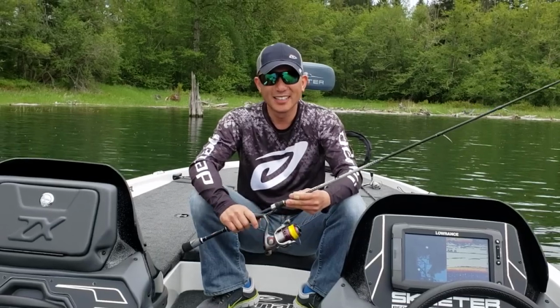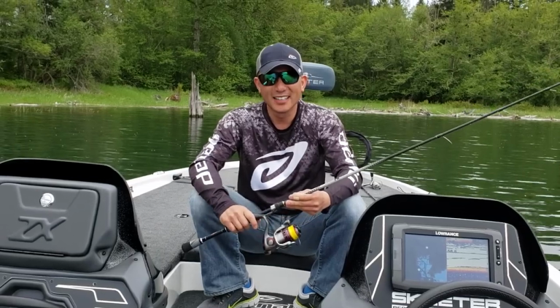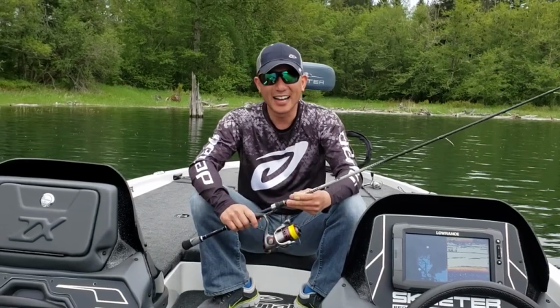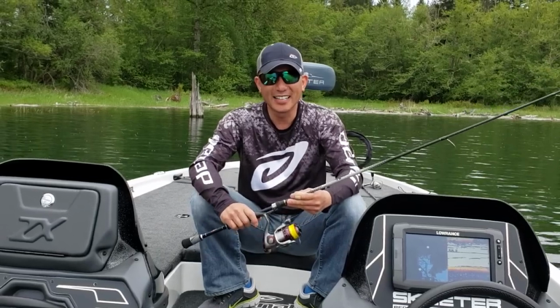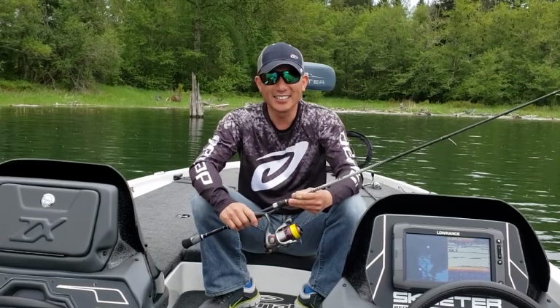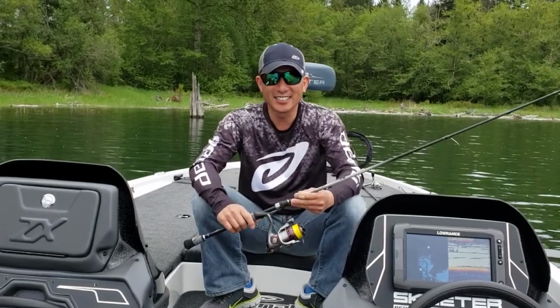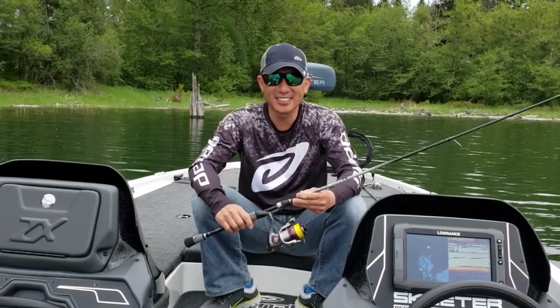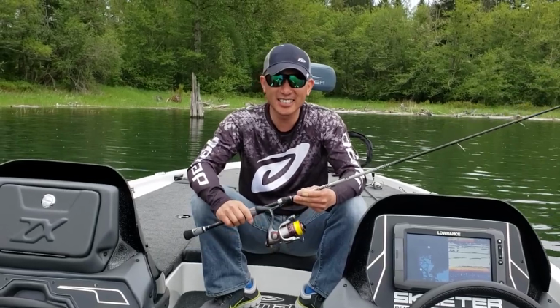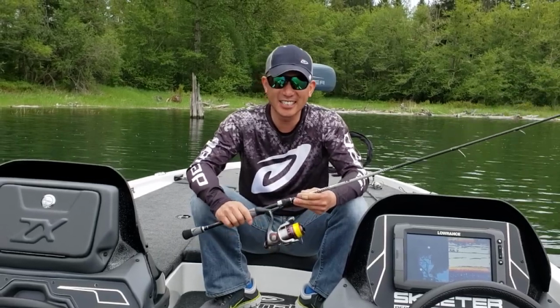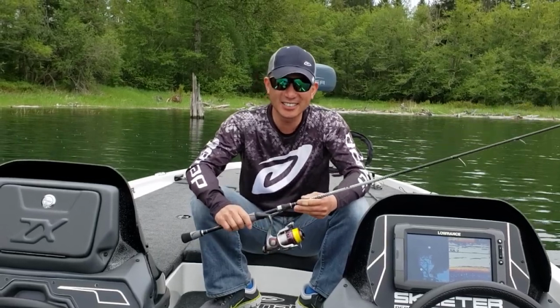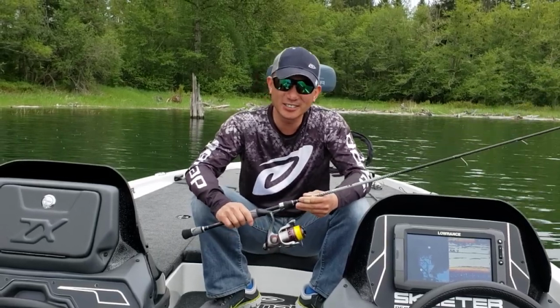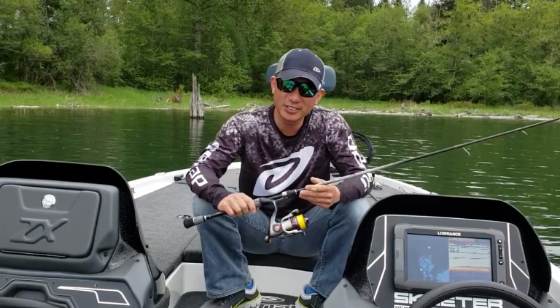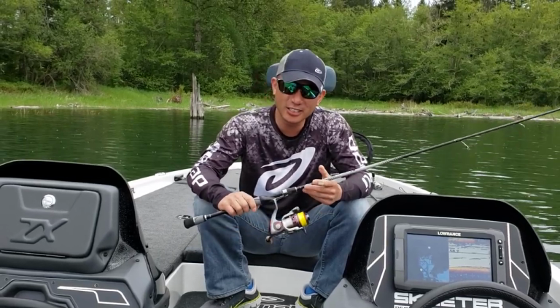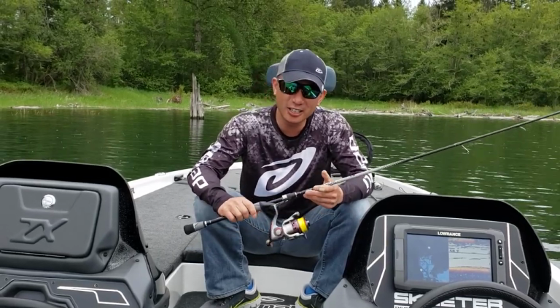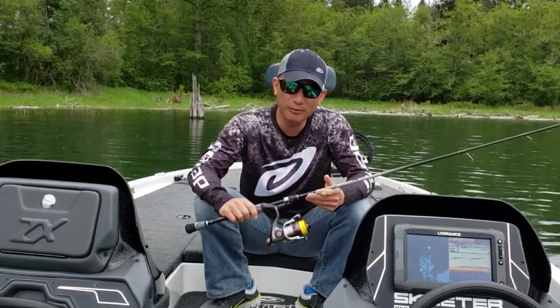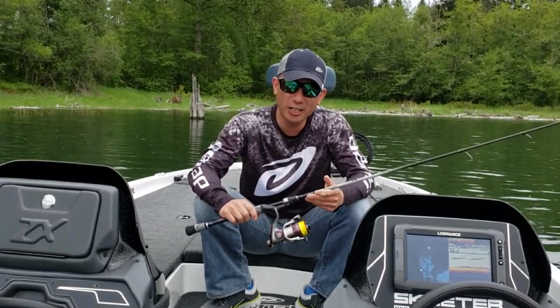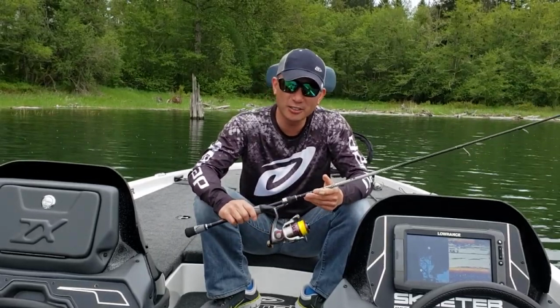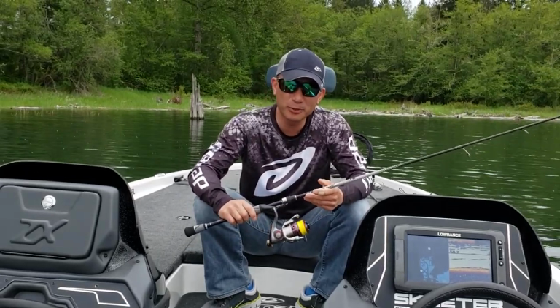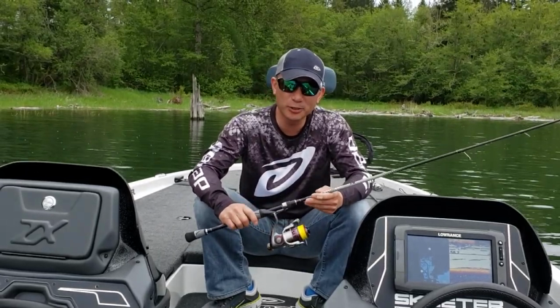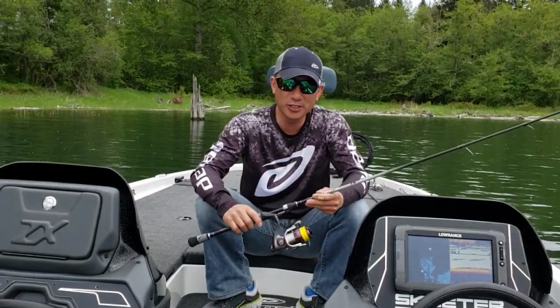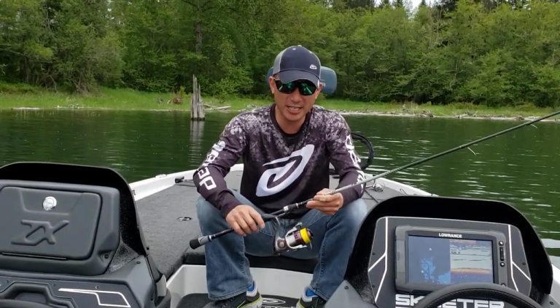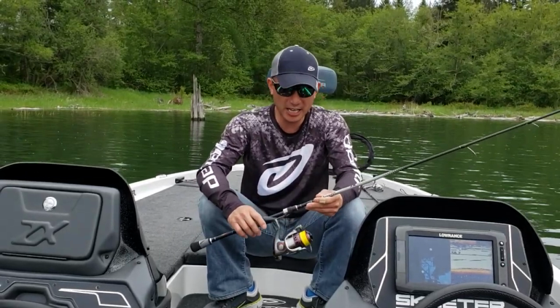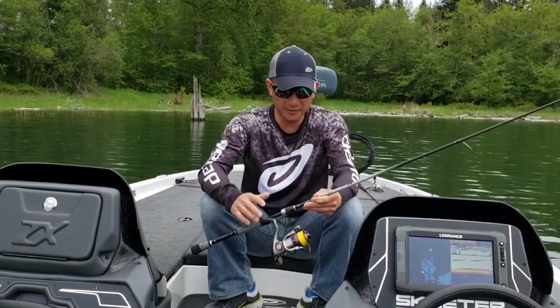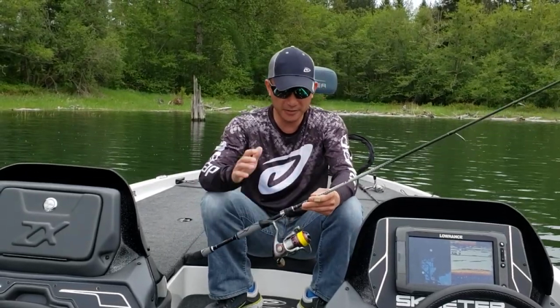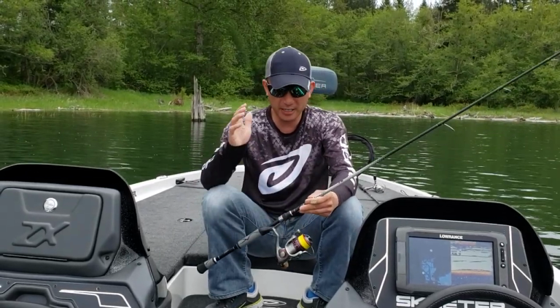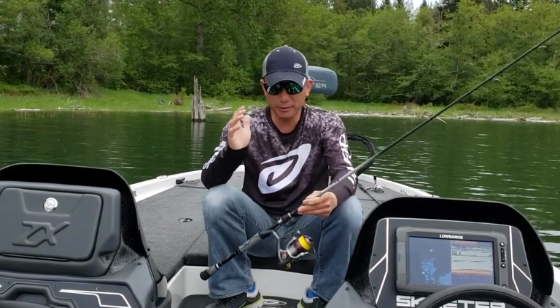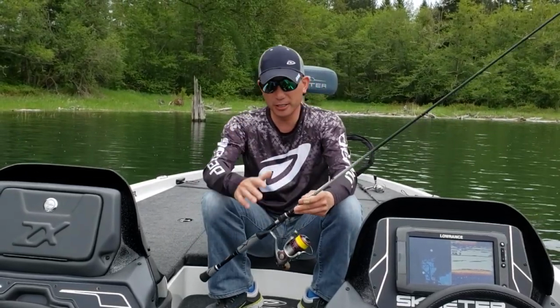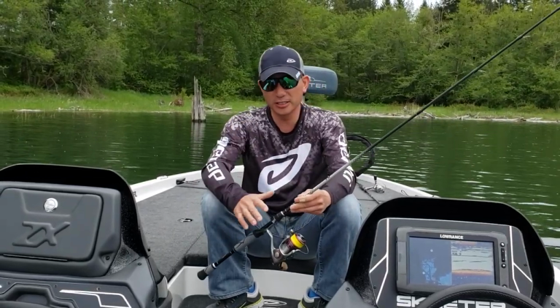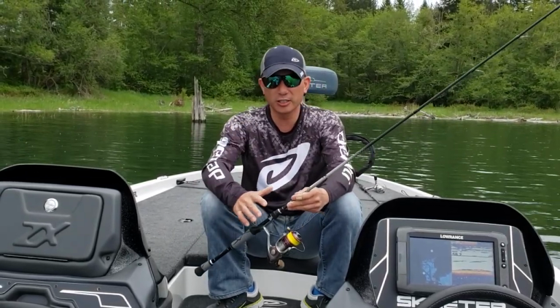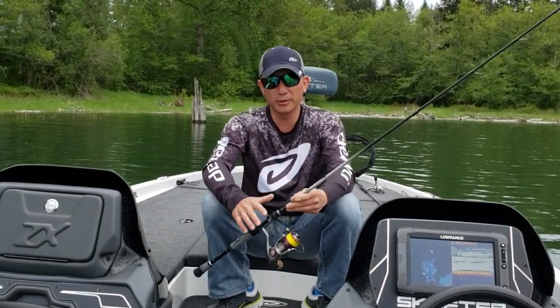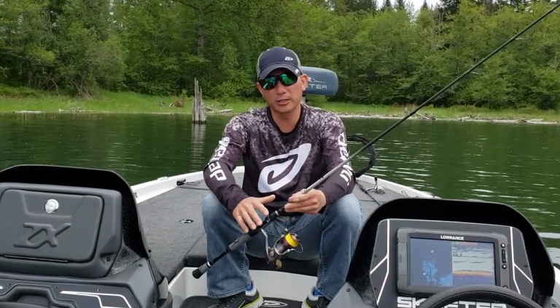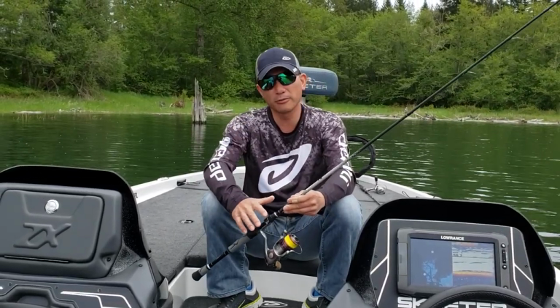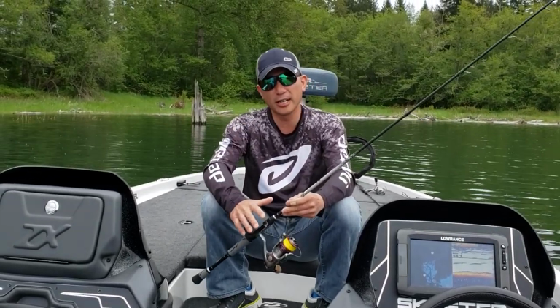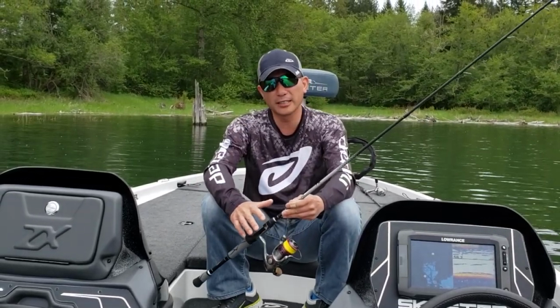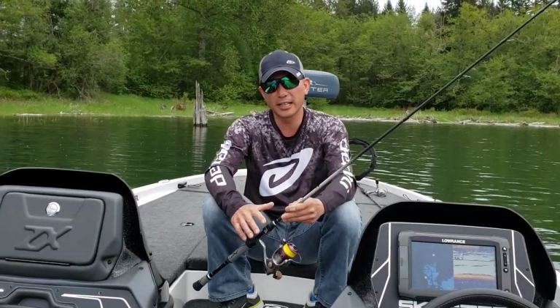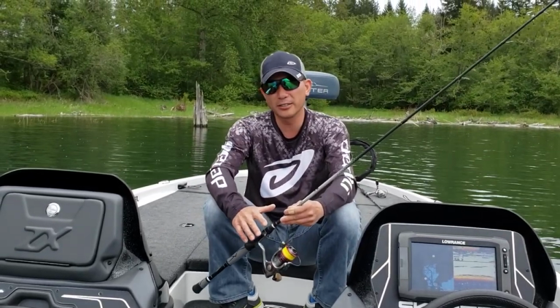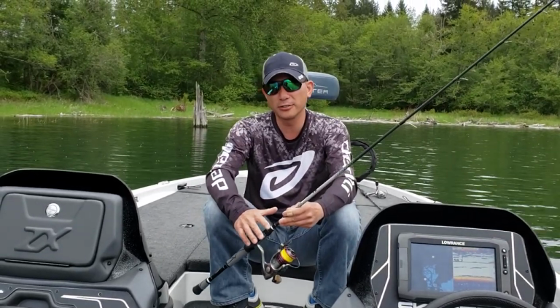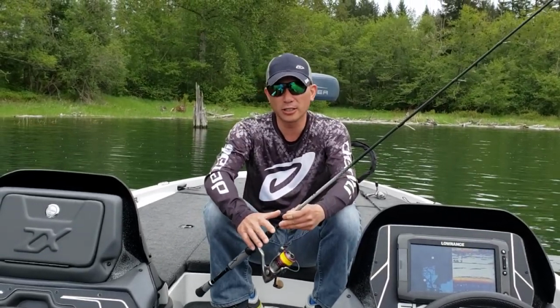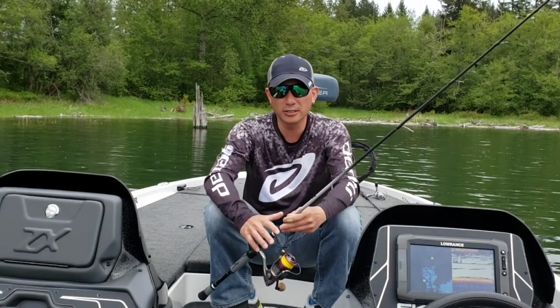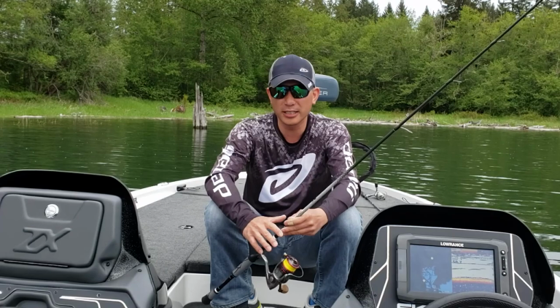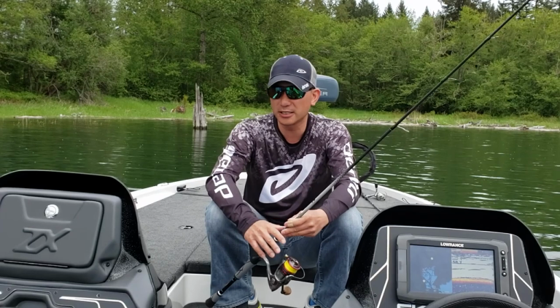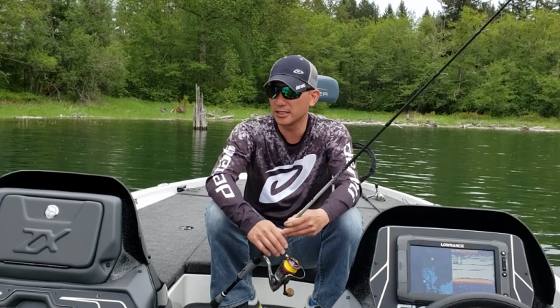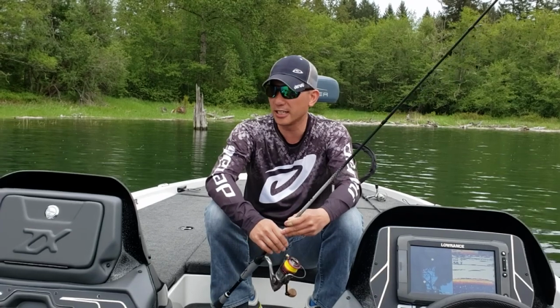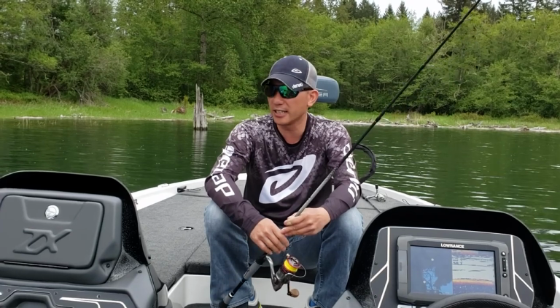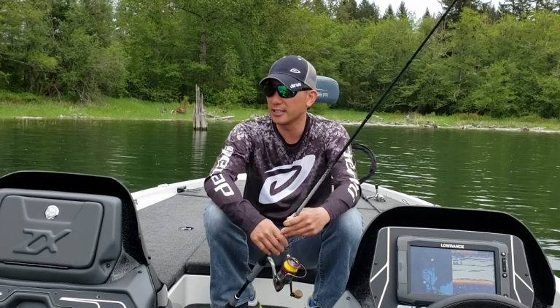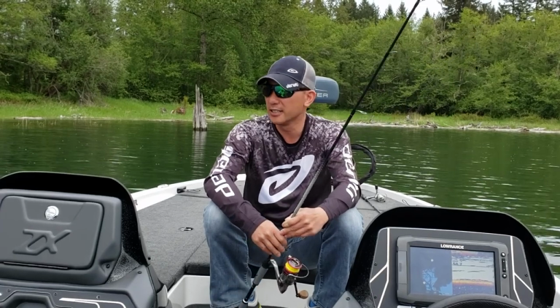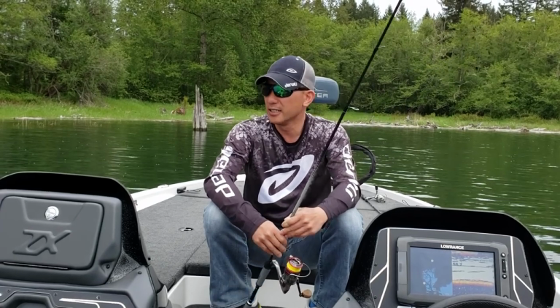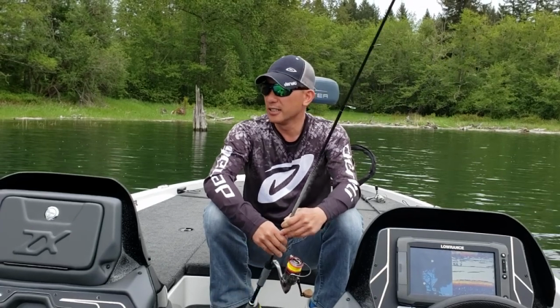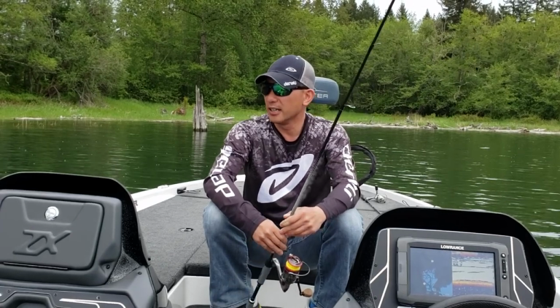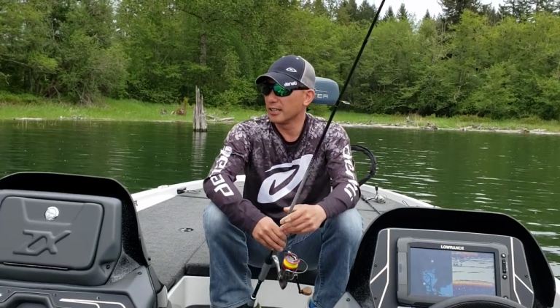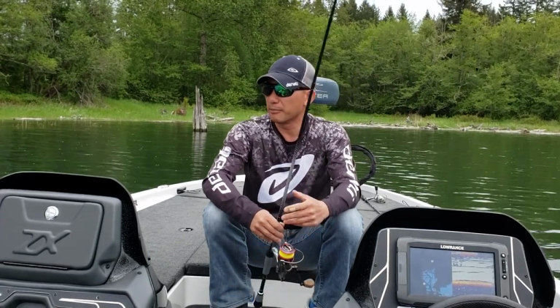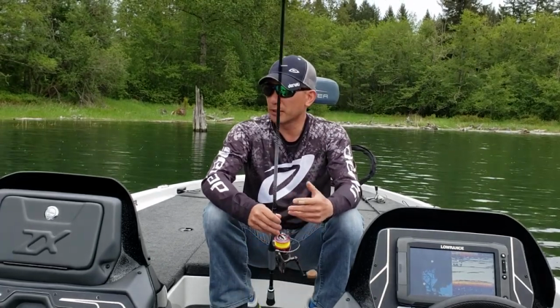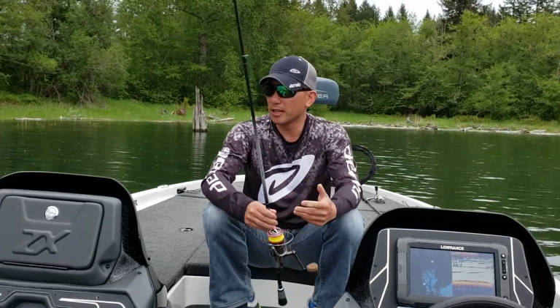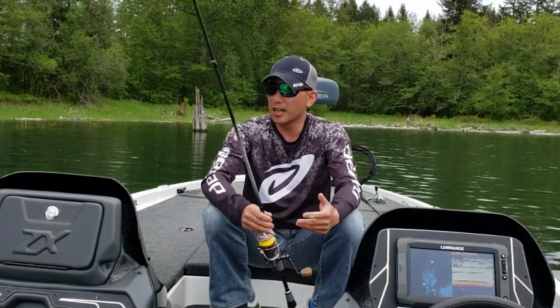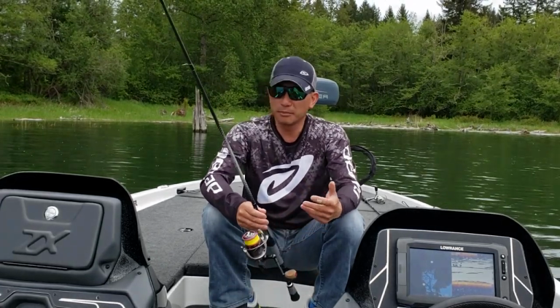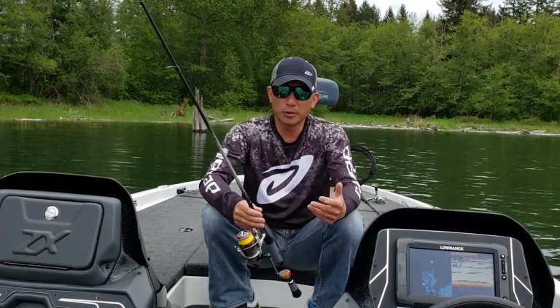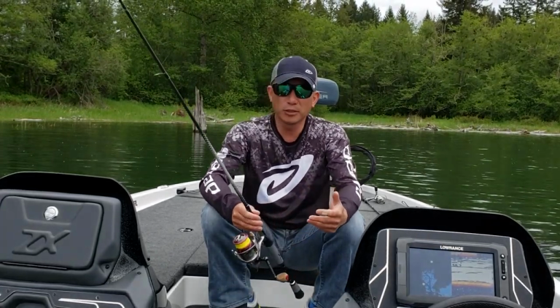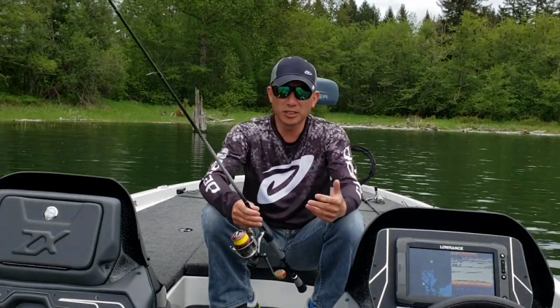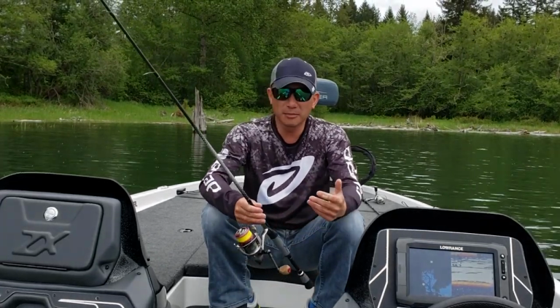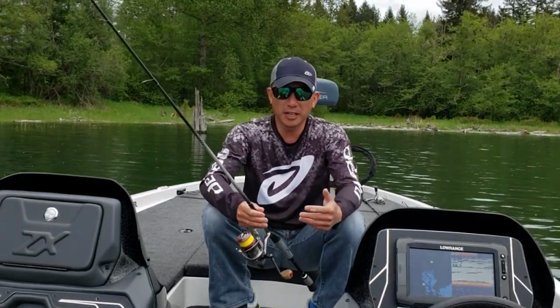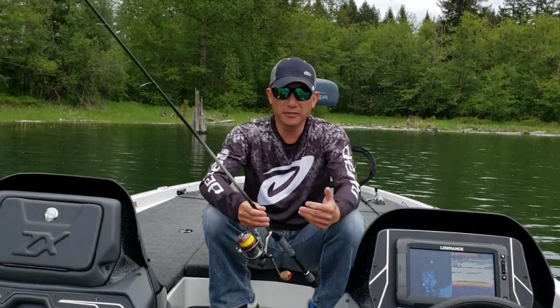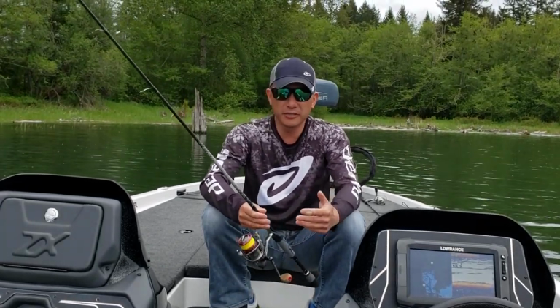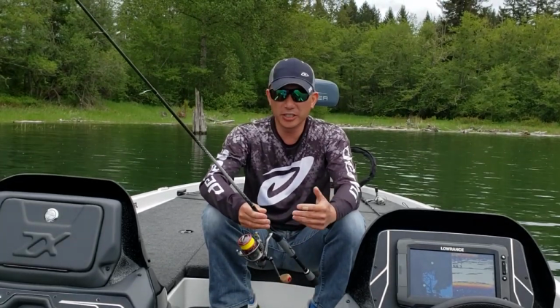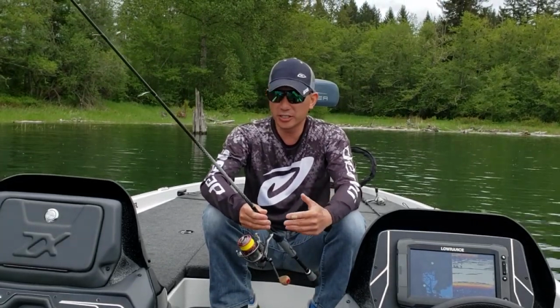Hi, this is Saes, Denali Rods Pro Staff, and I want to tell you about the rod that I used all day today and caught most of my fish with.